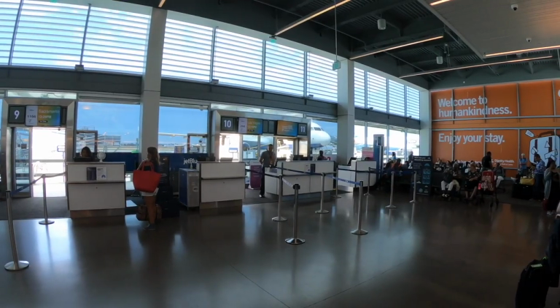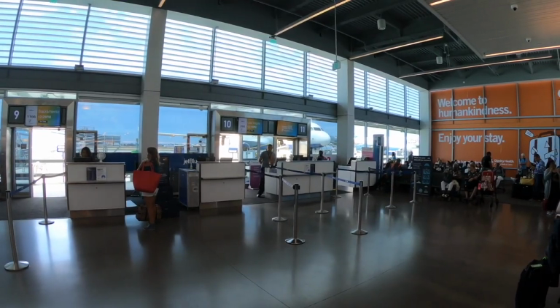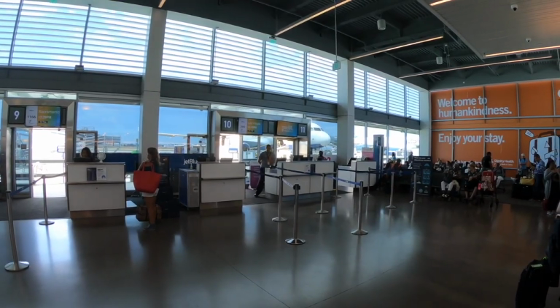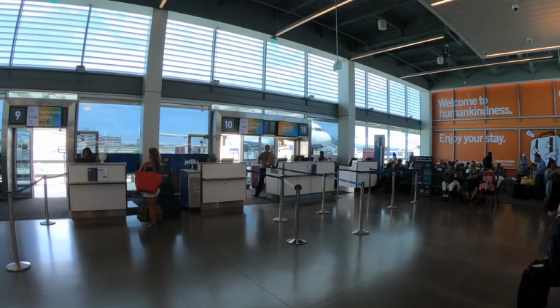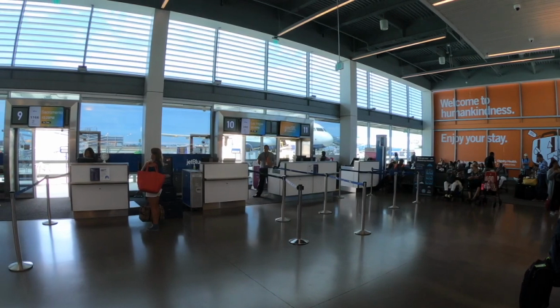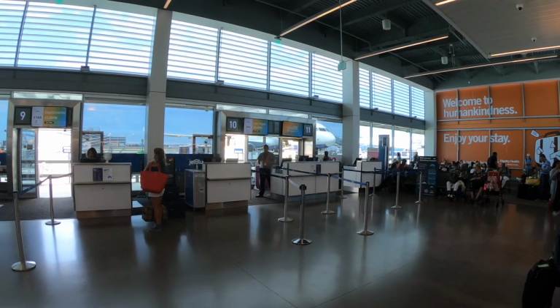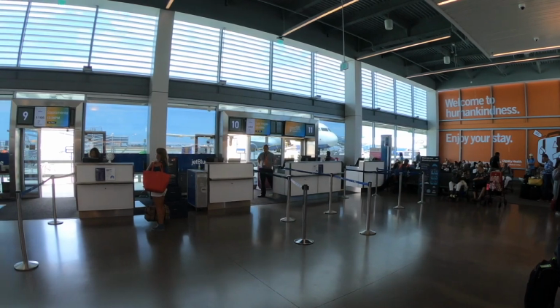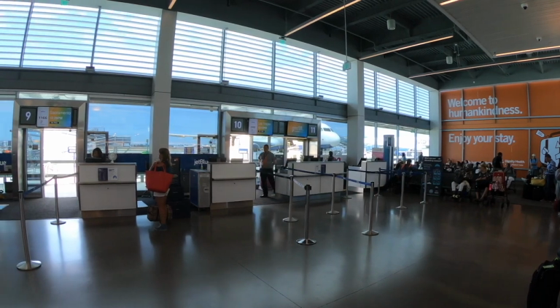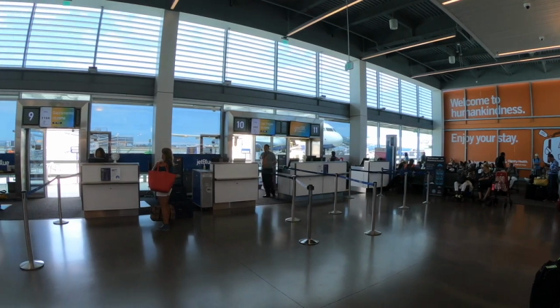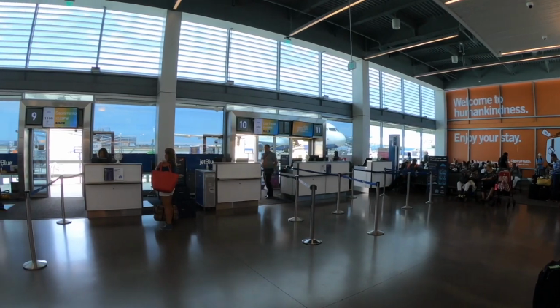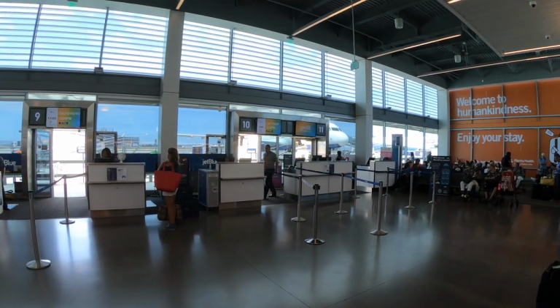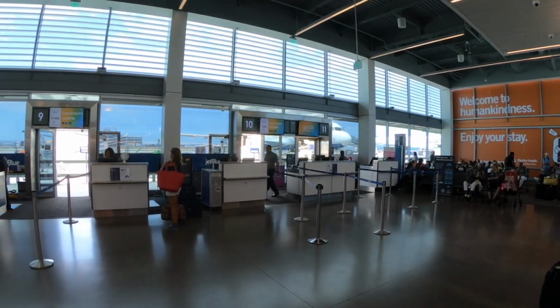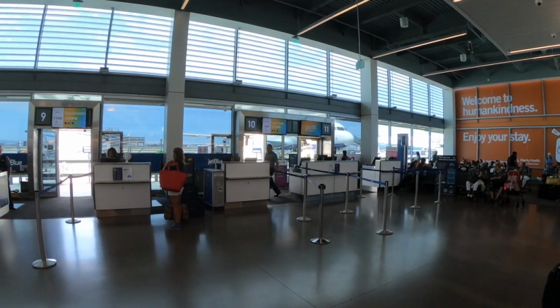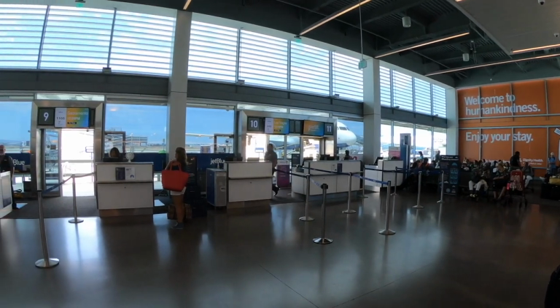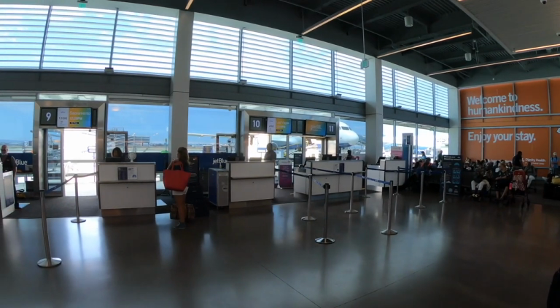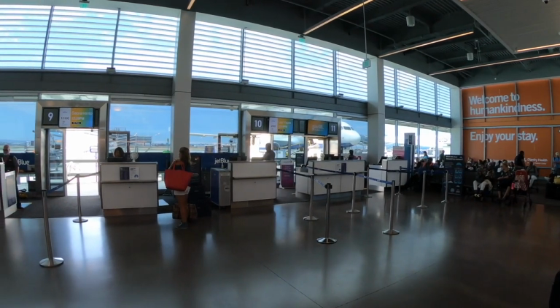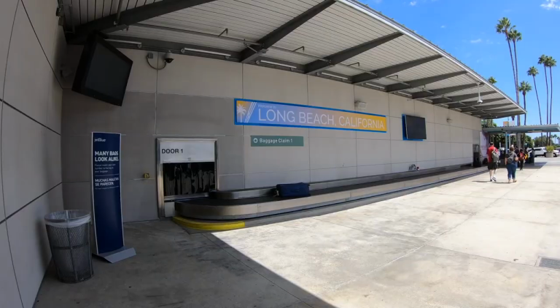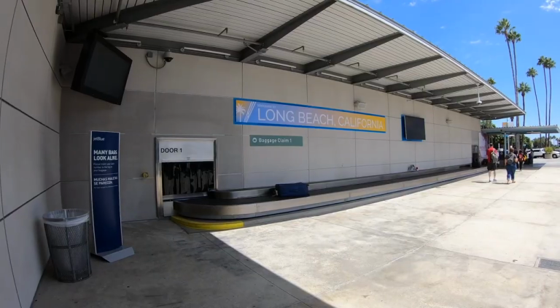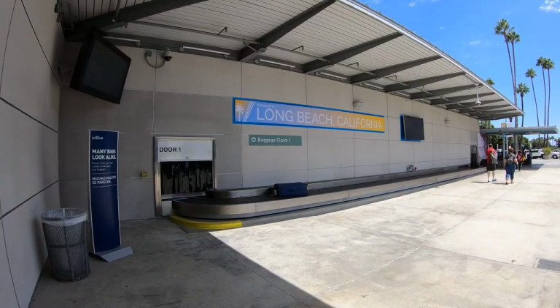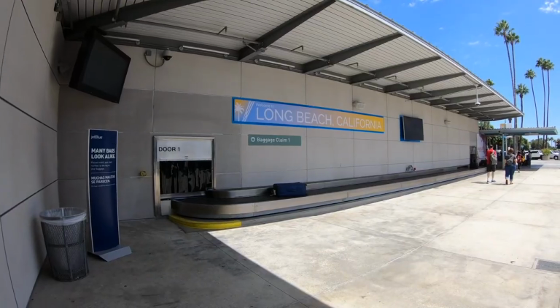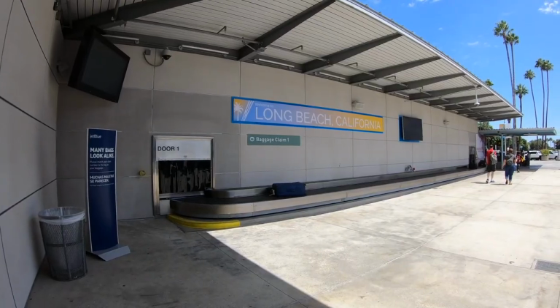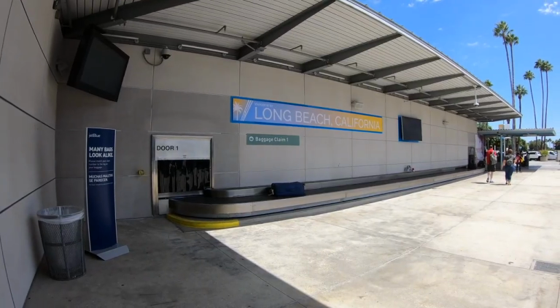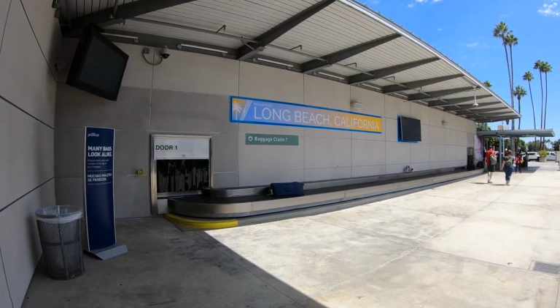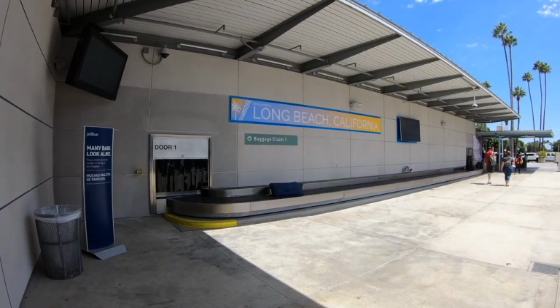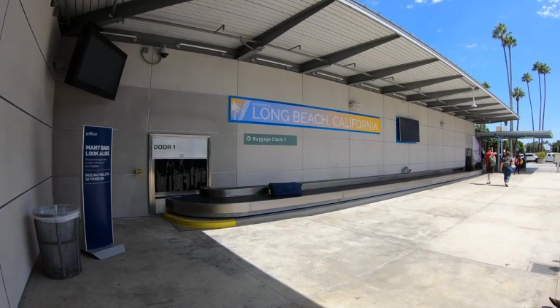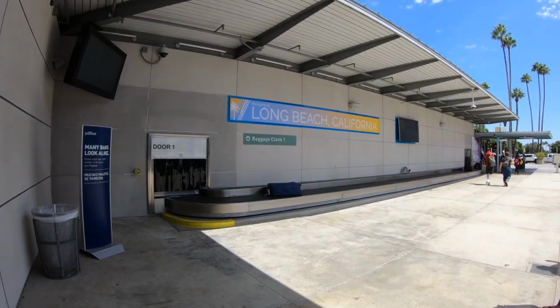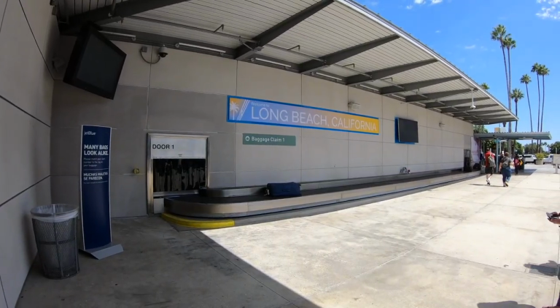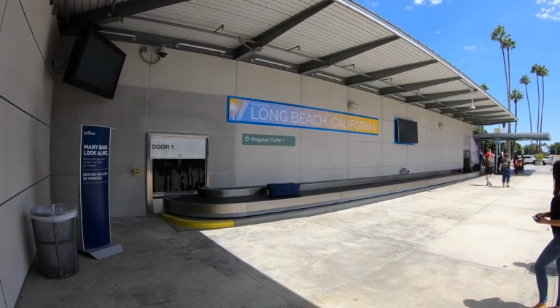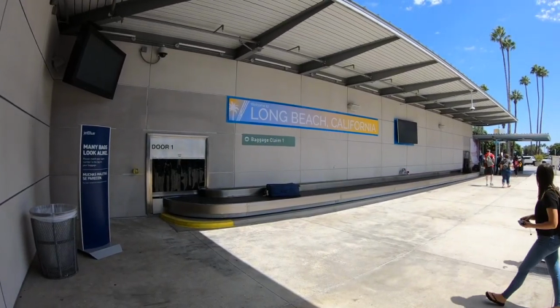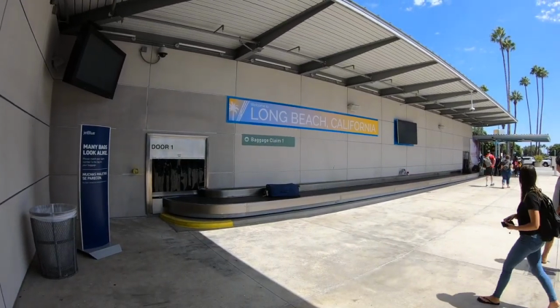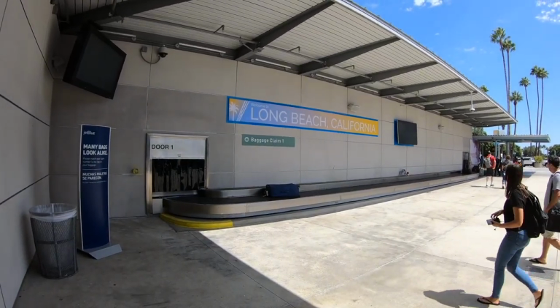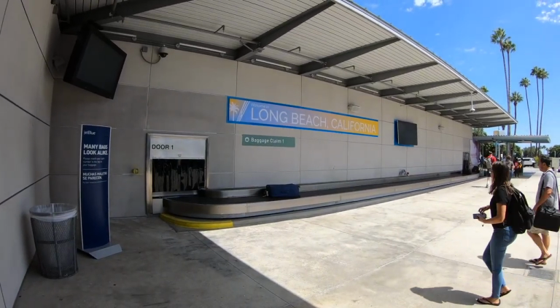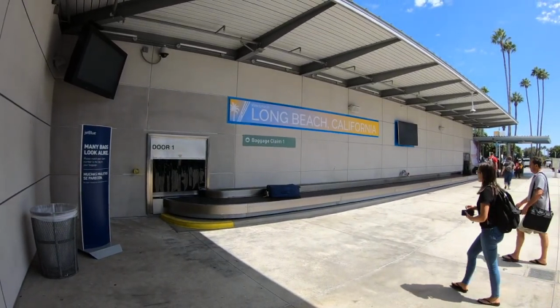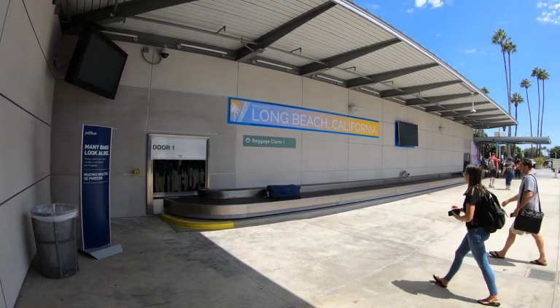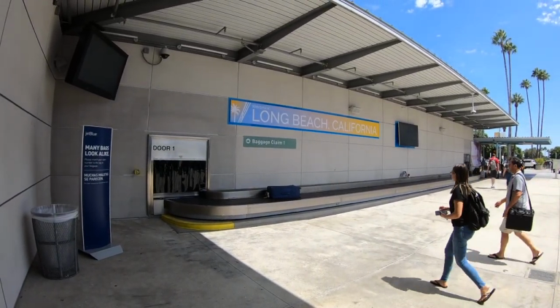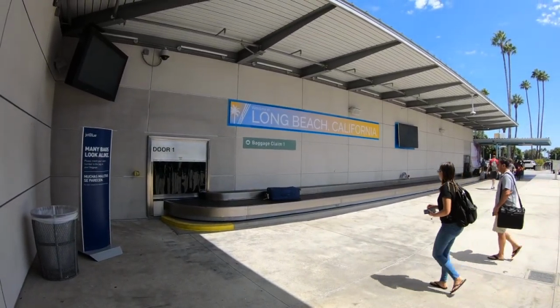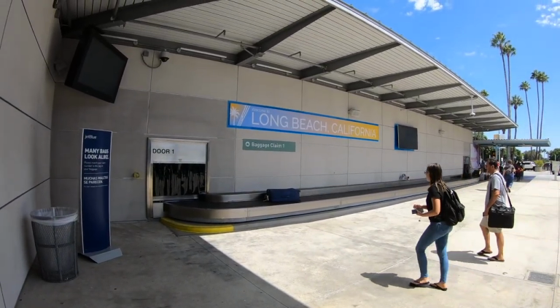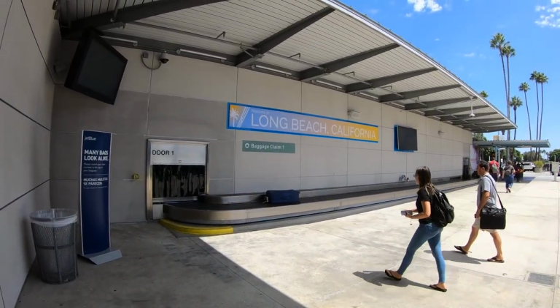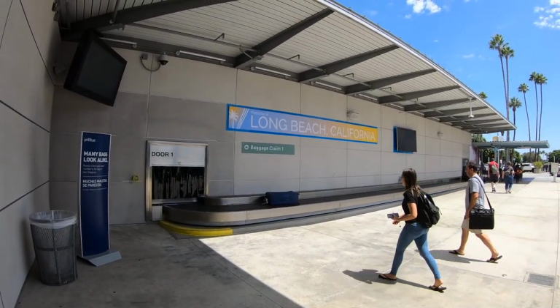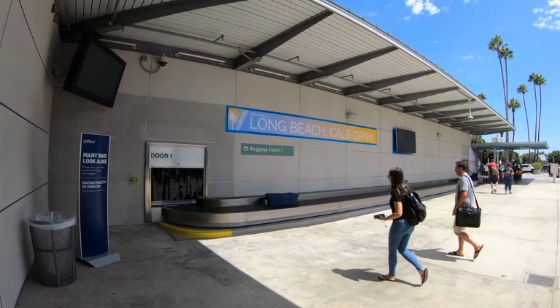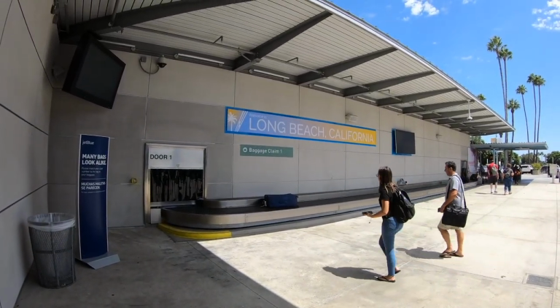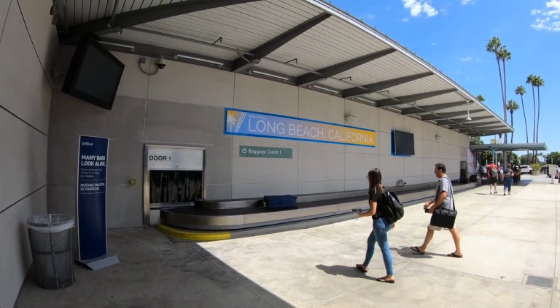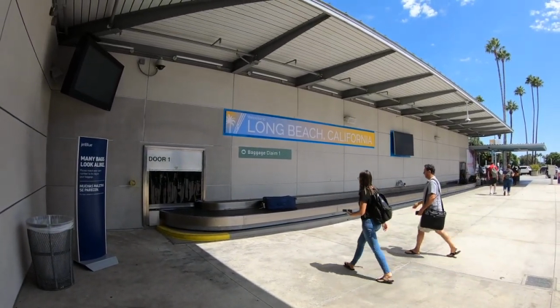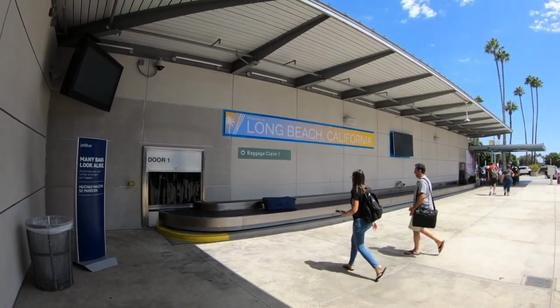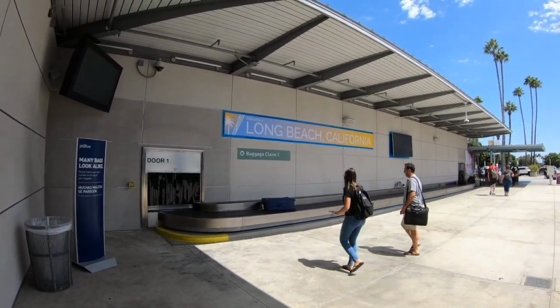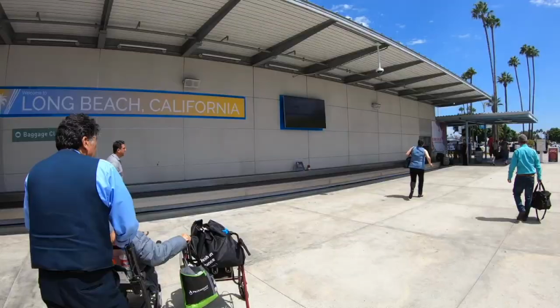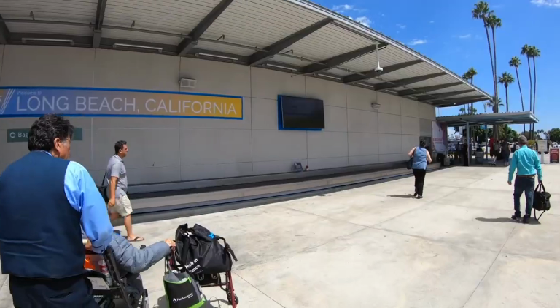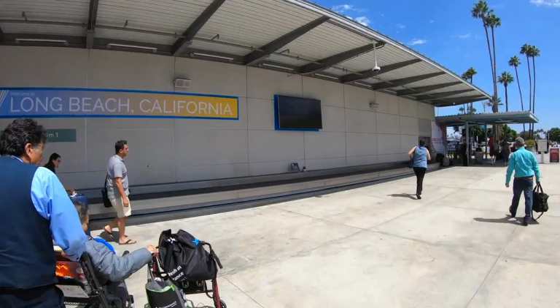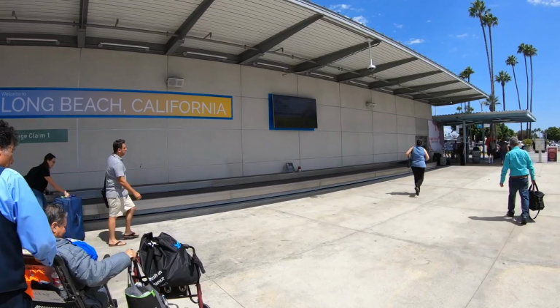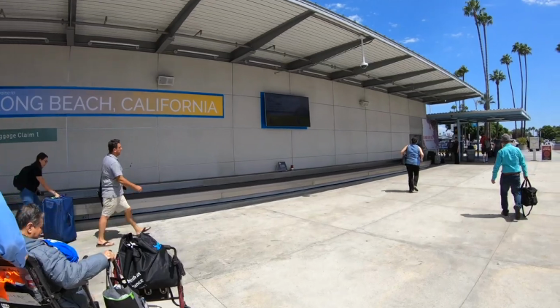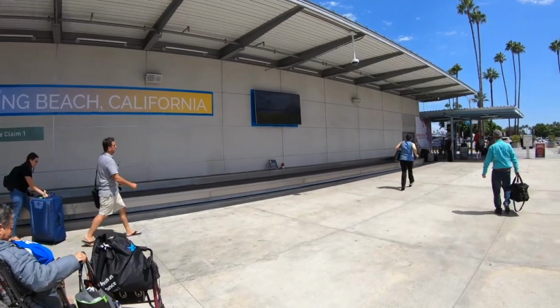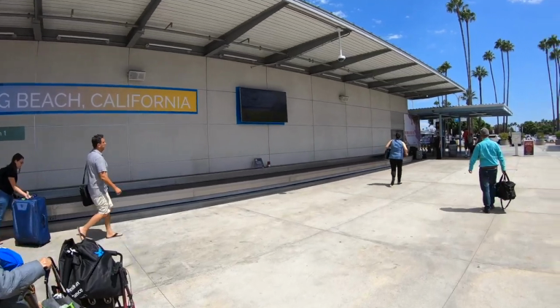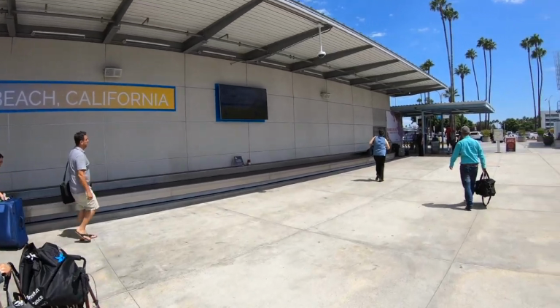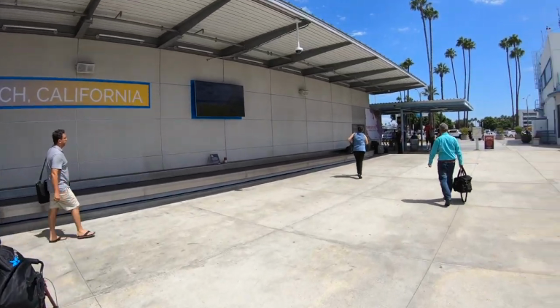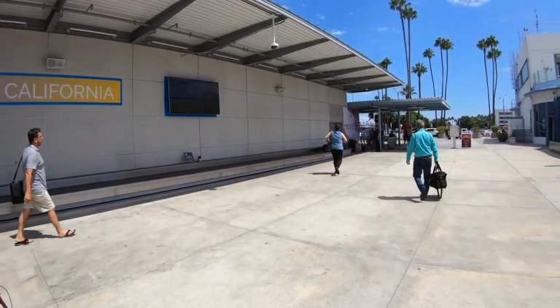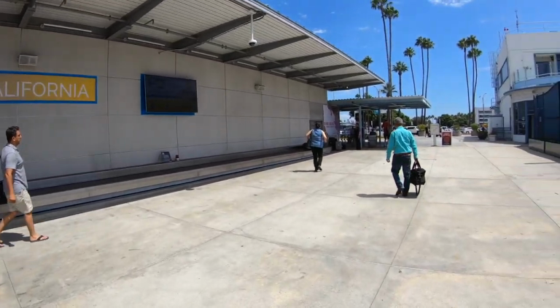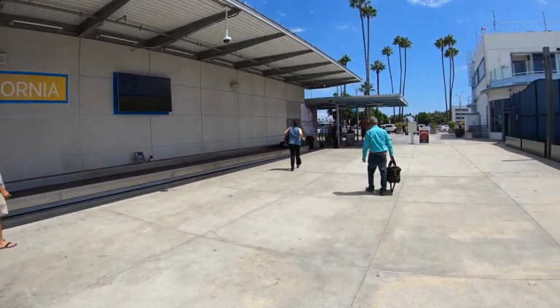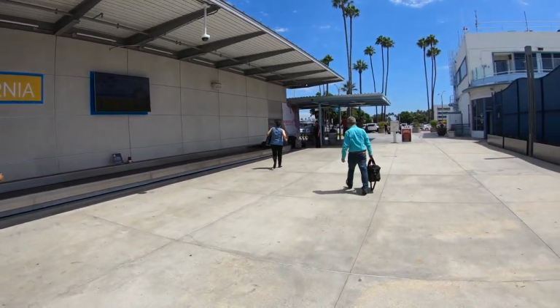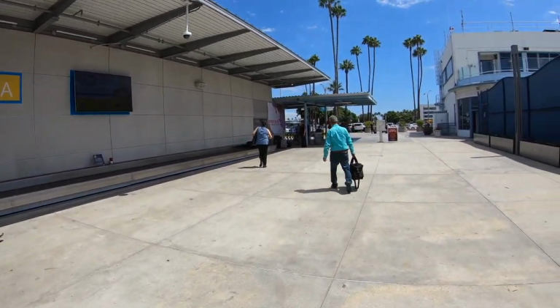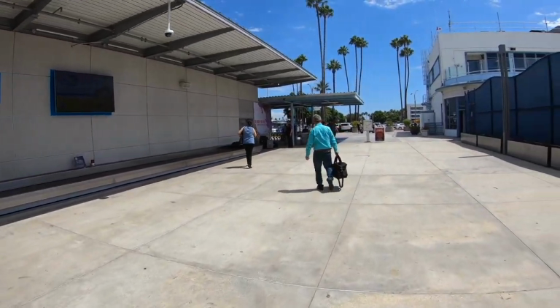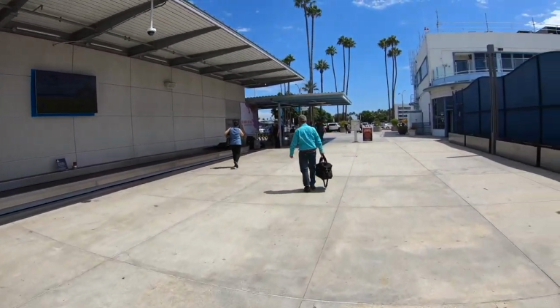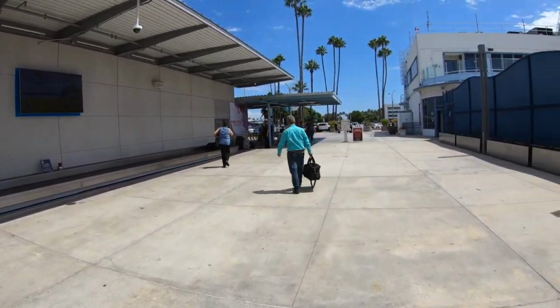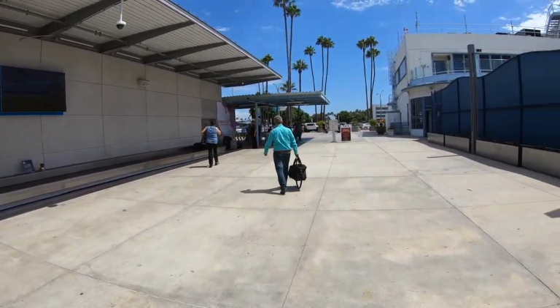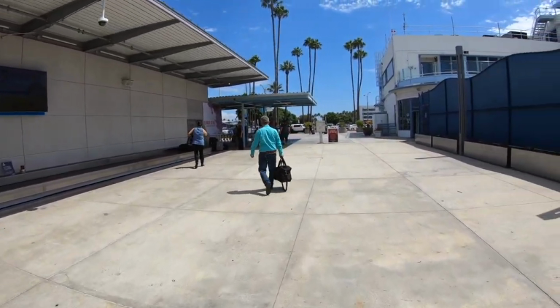If you arrive into LGB, the baggage claim is right outside the concourses and is next to the pickup and drop-off line.